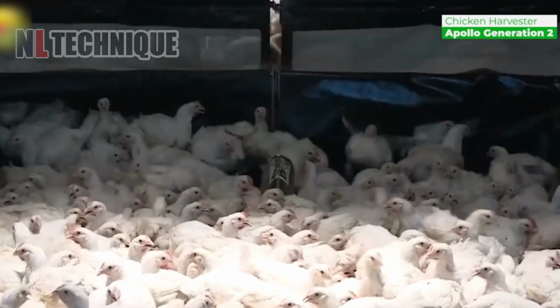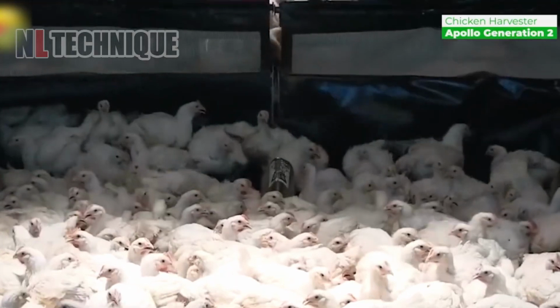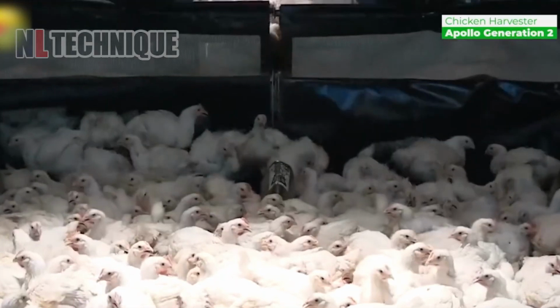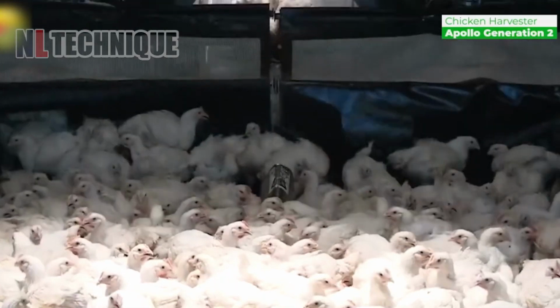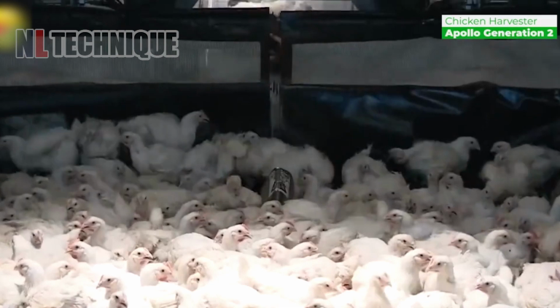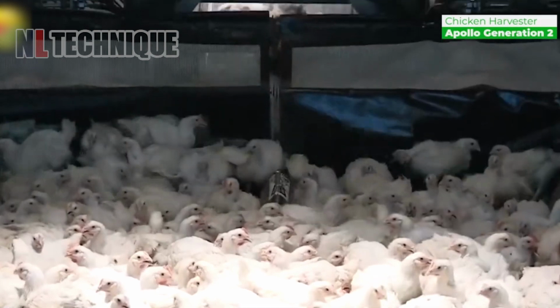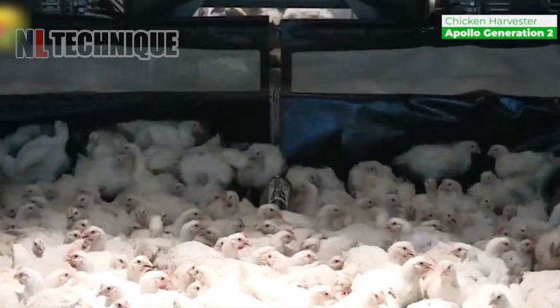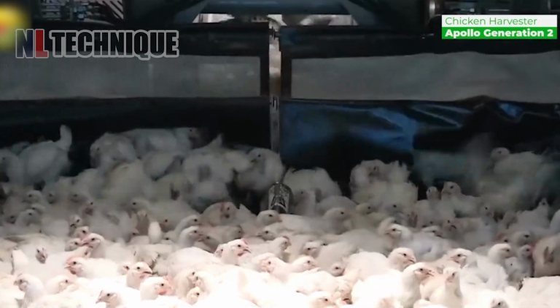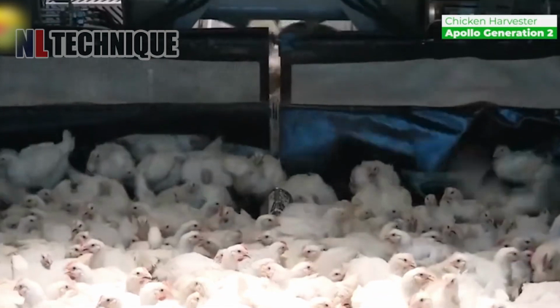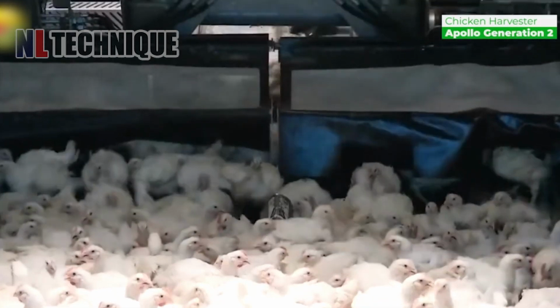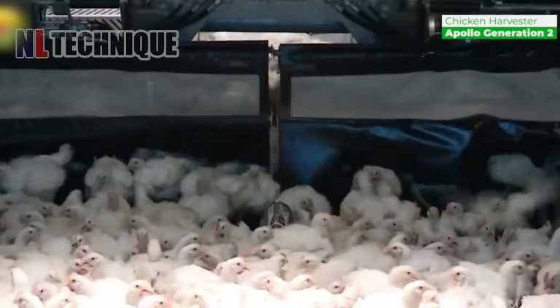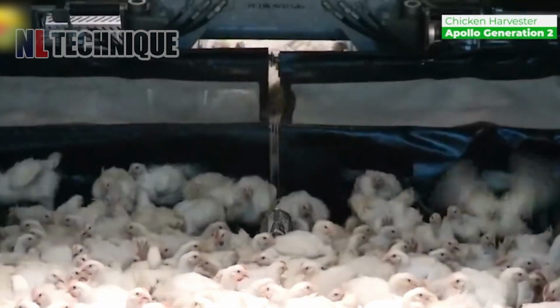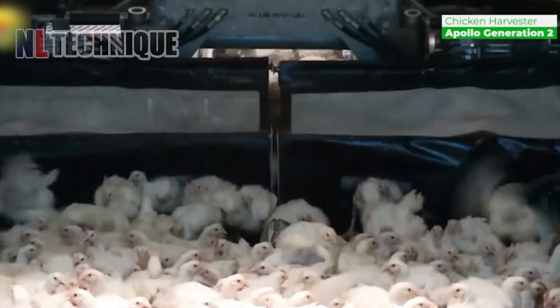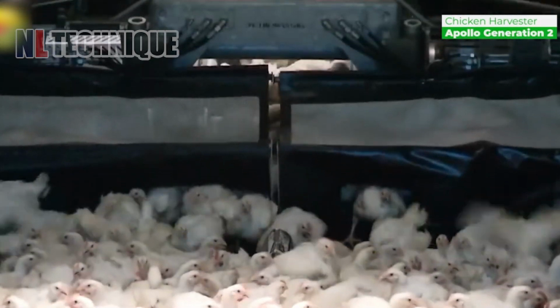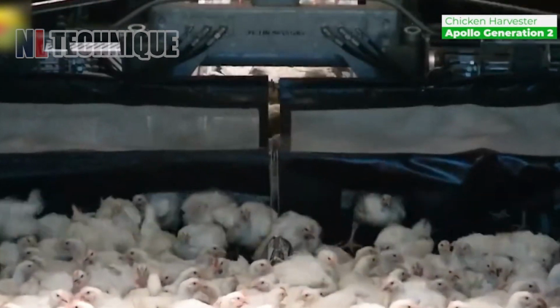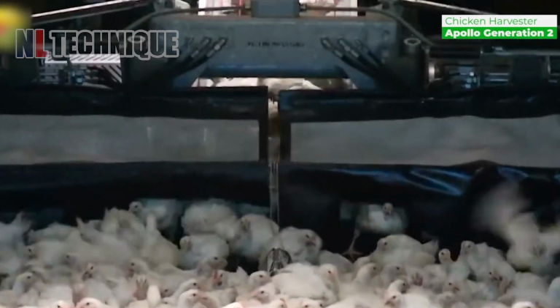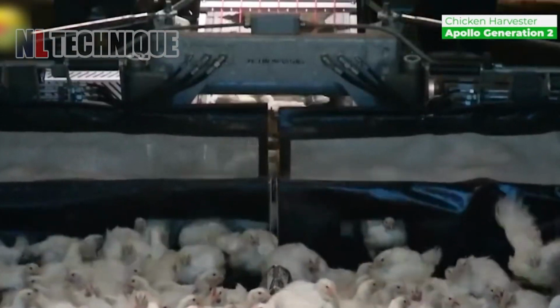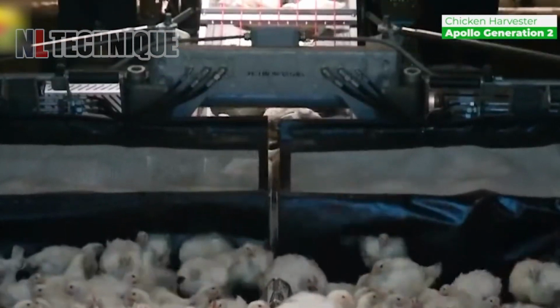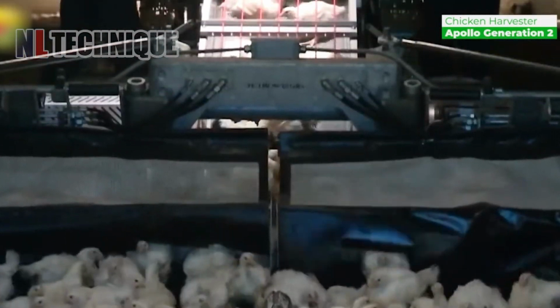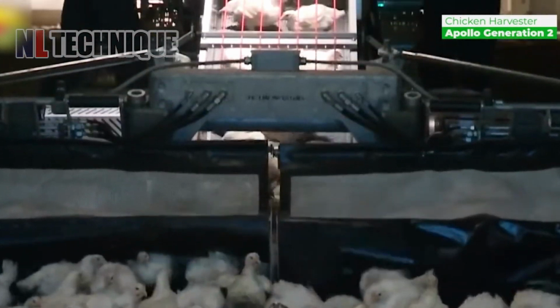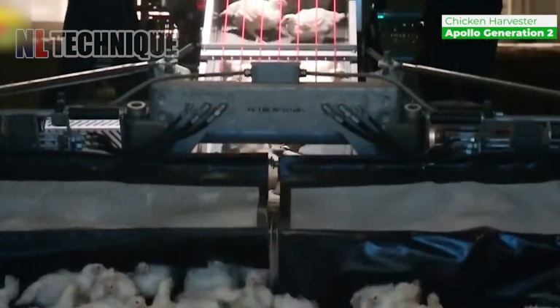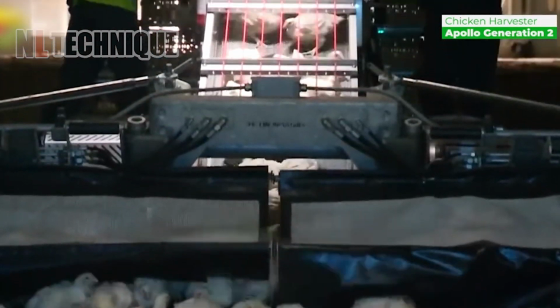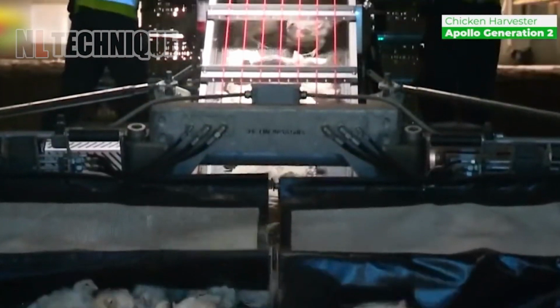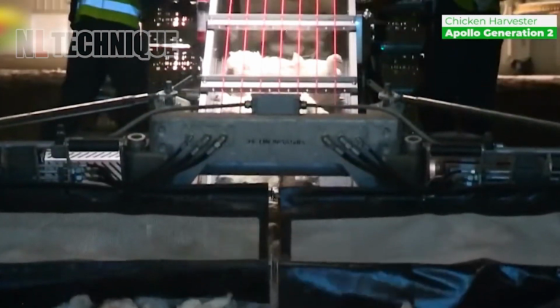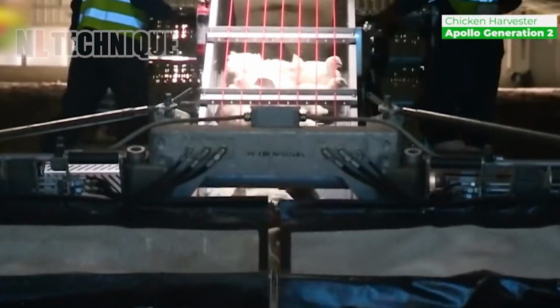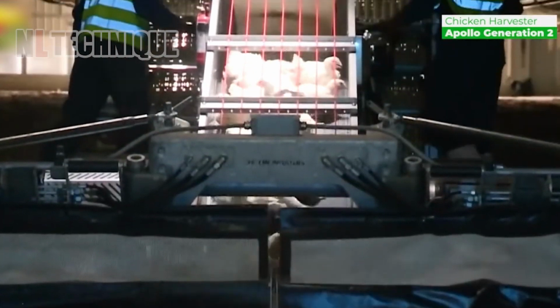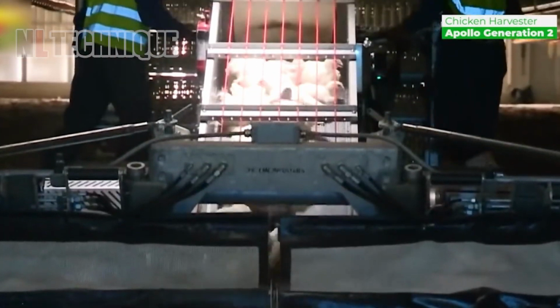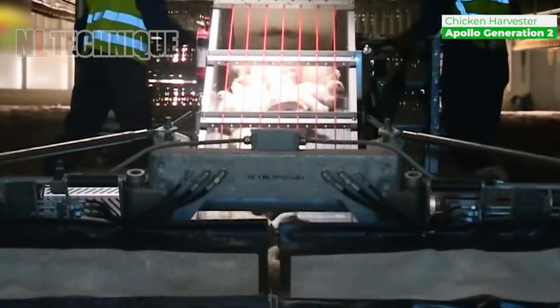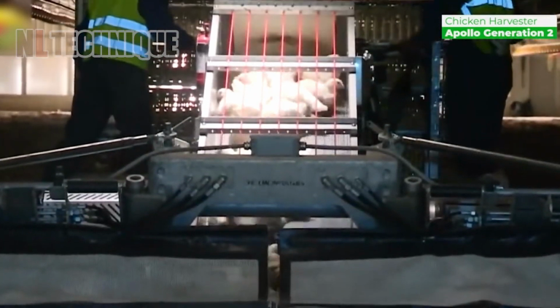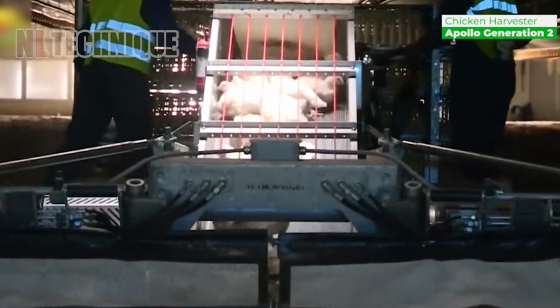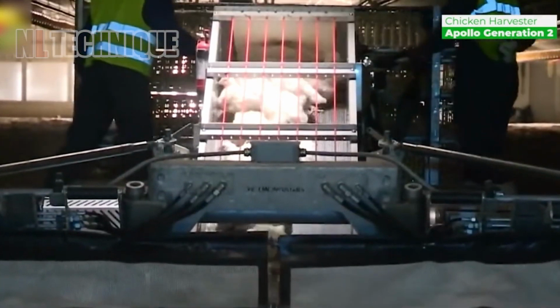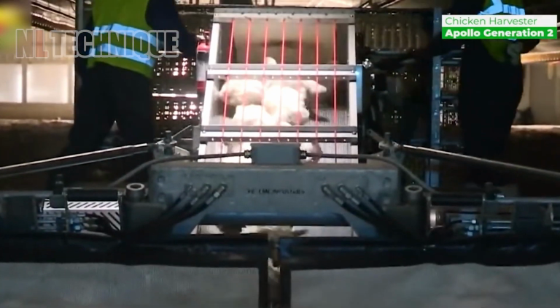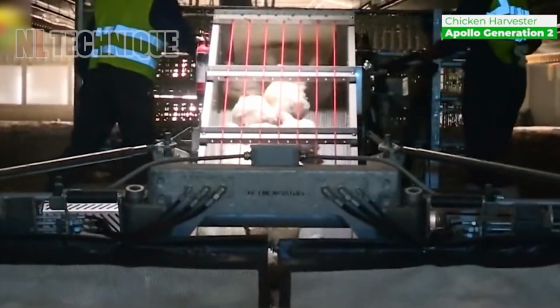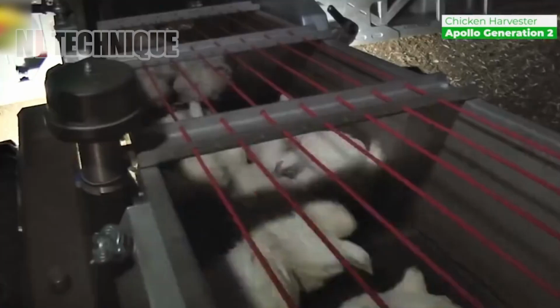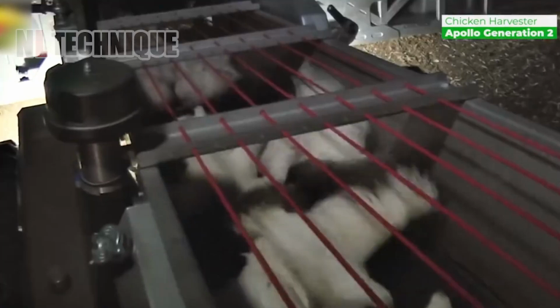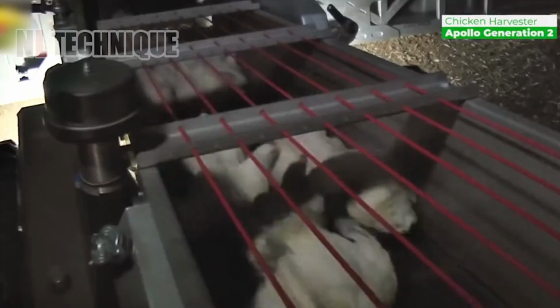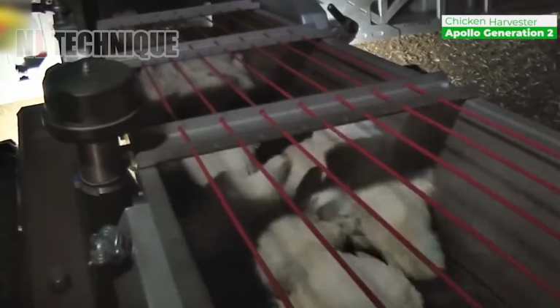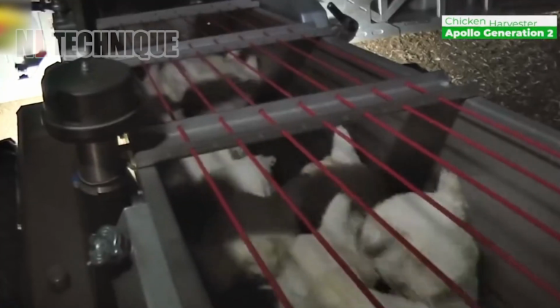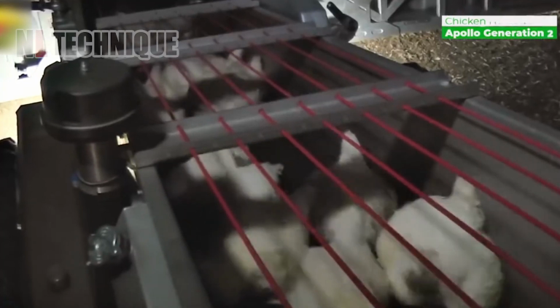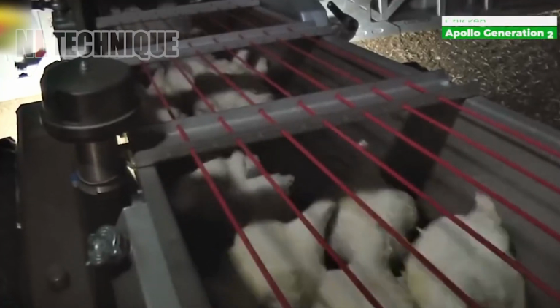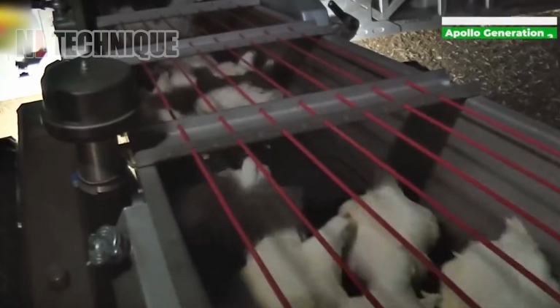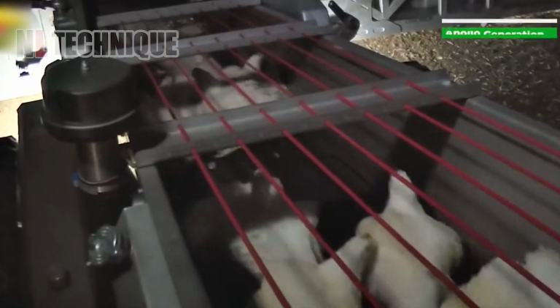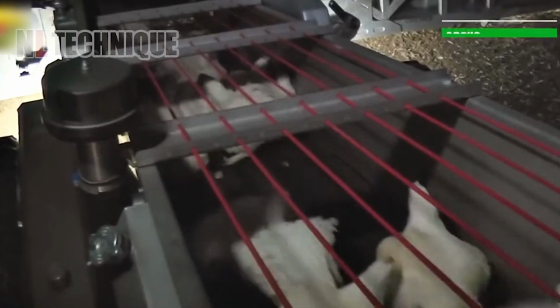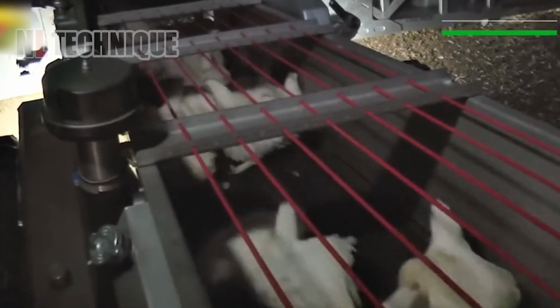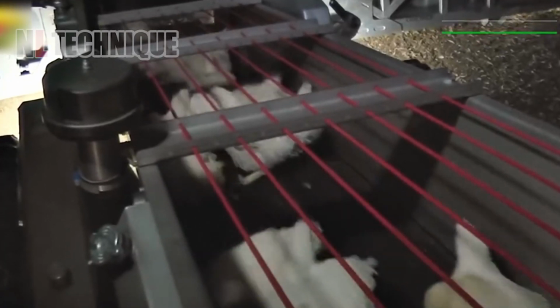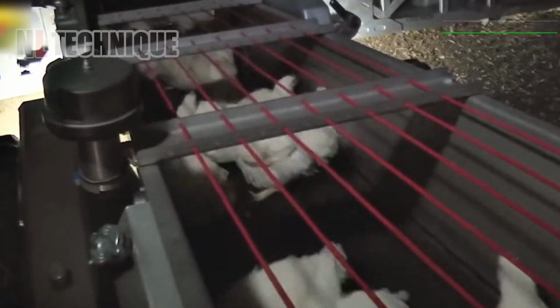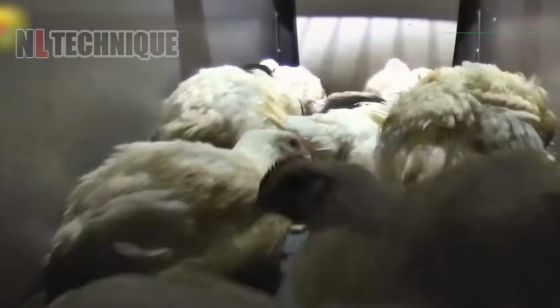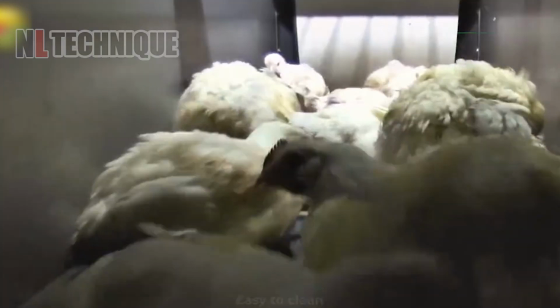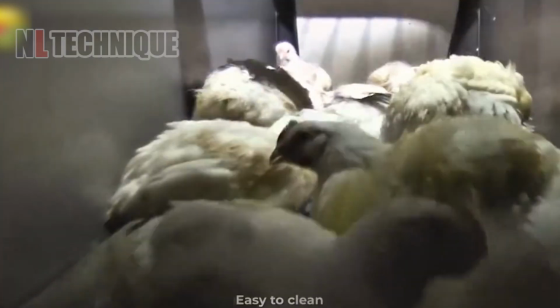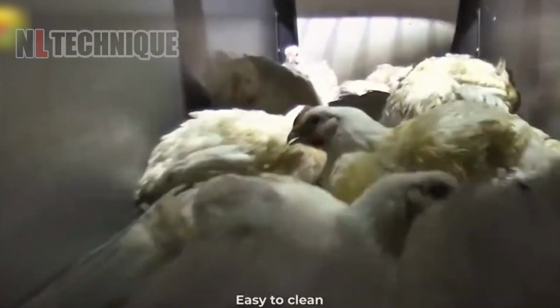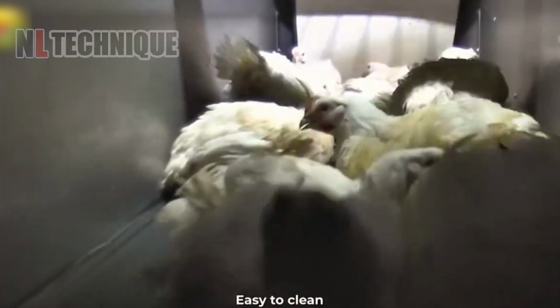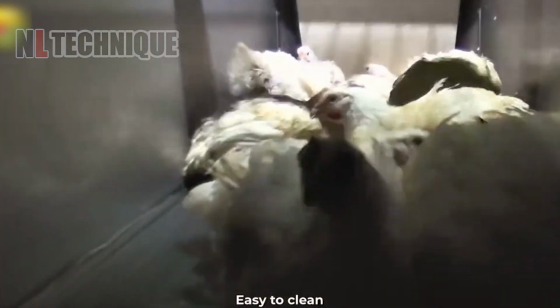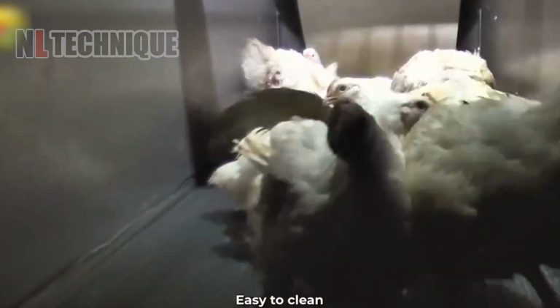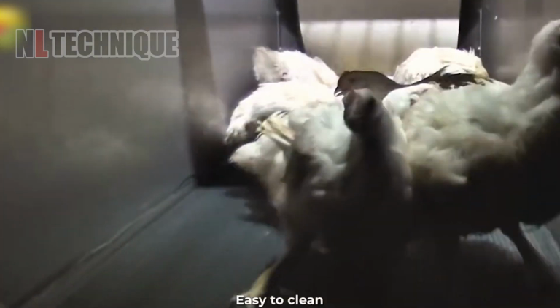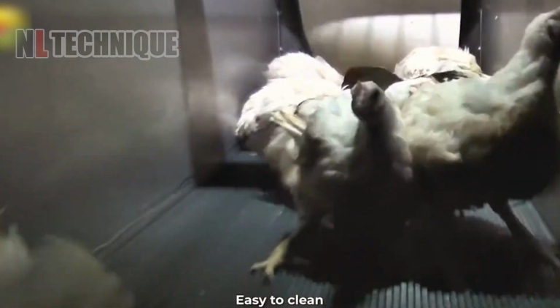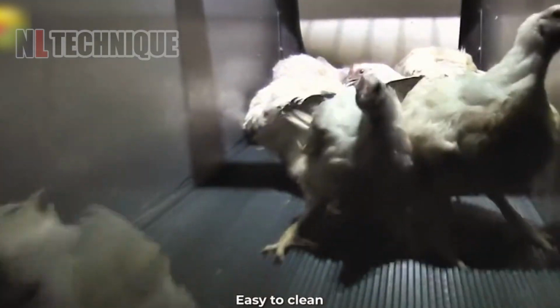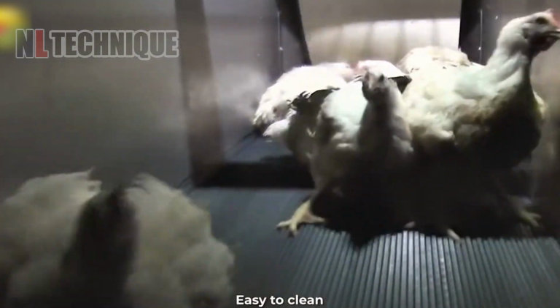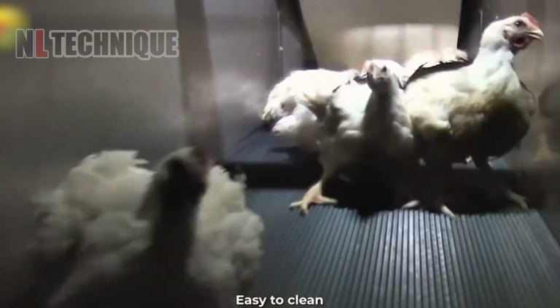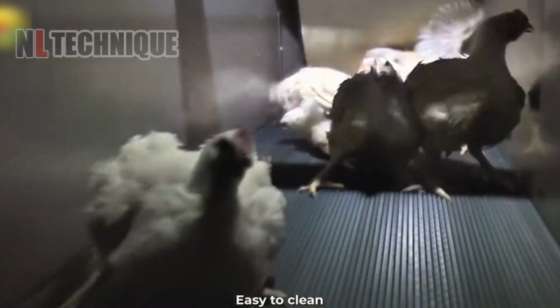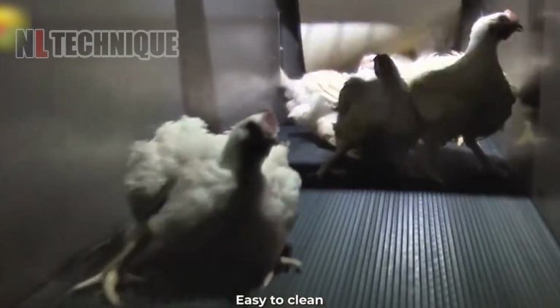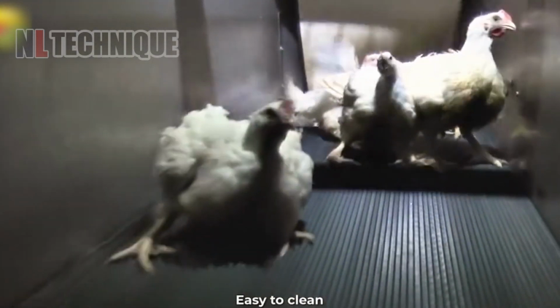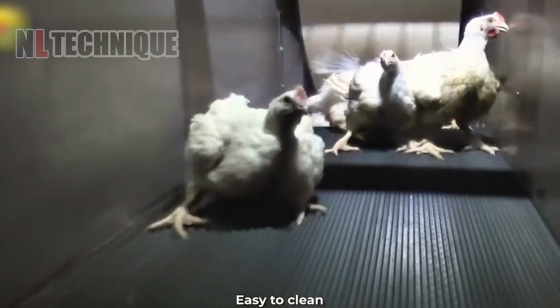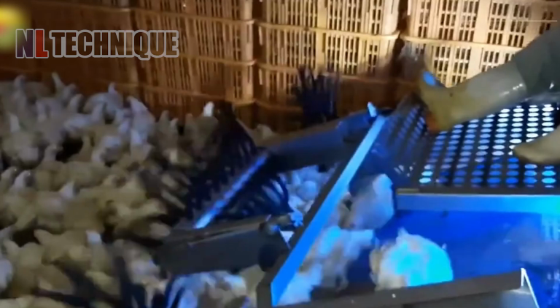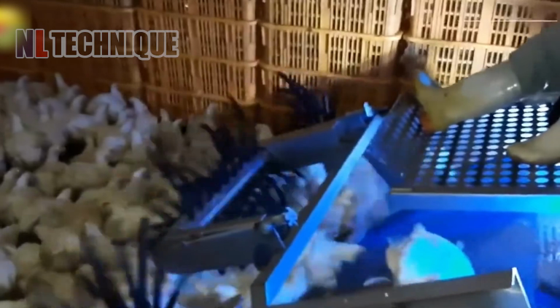Precision and care come together as we see how technology aids in ensuring quality and consistency.